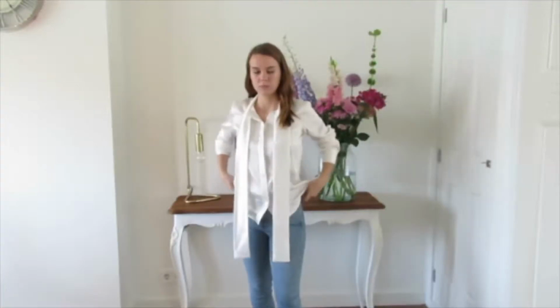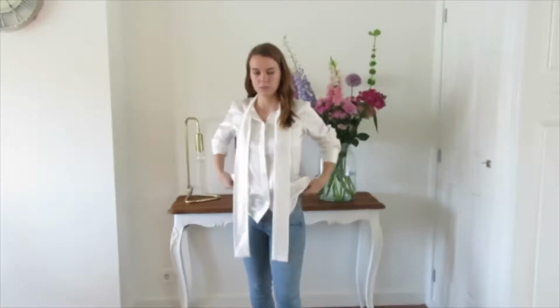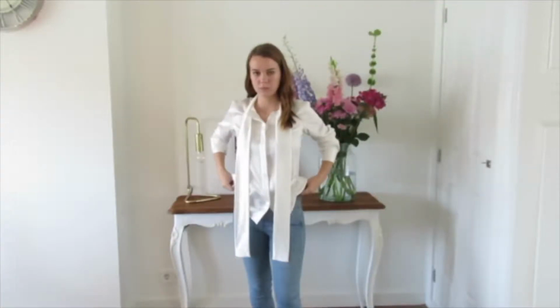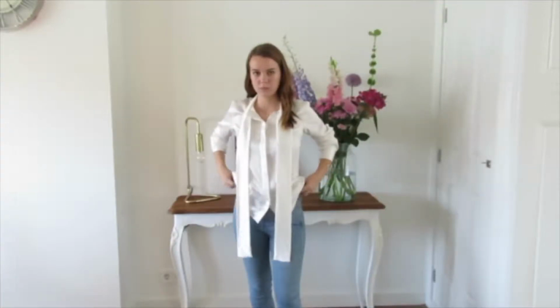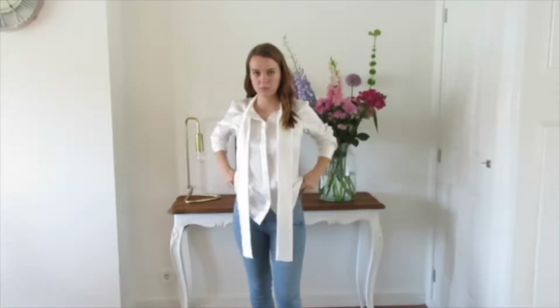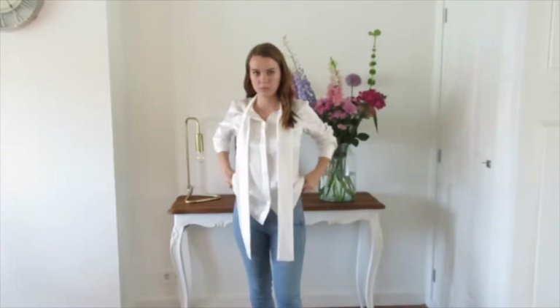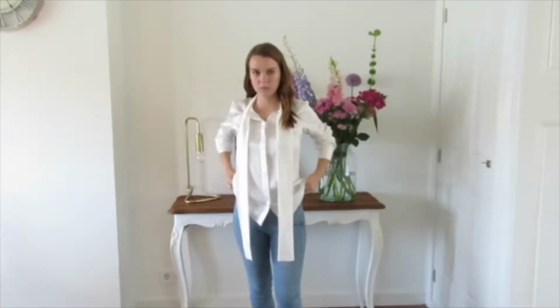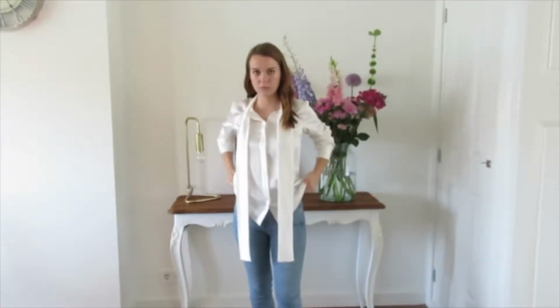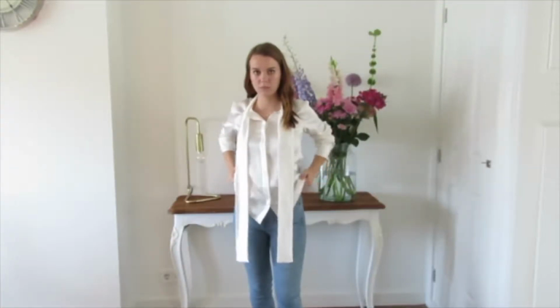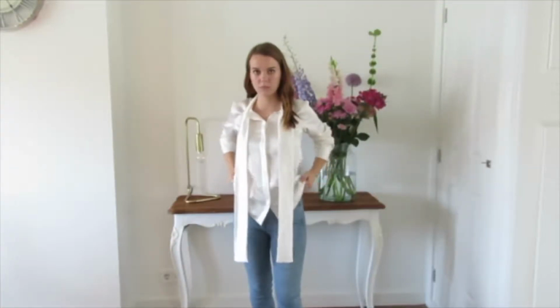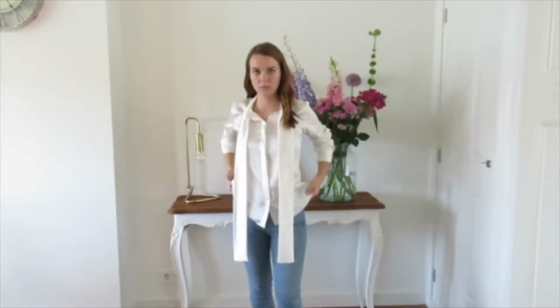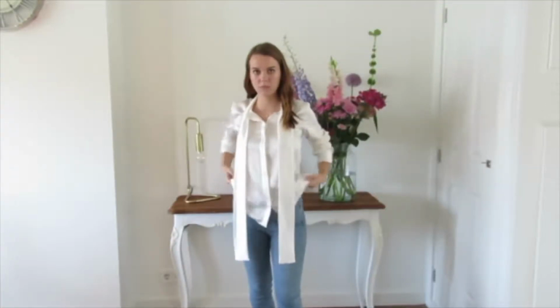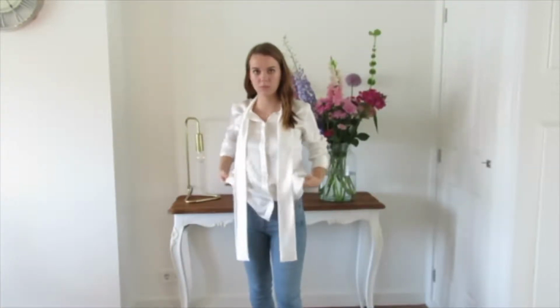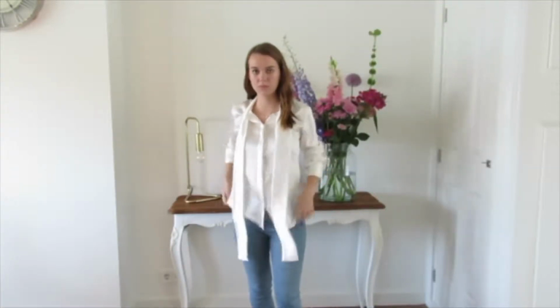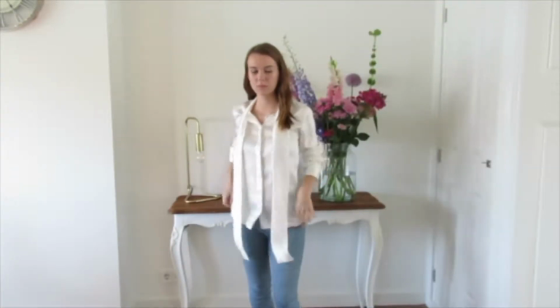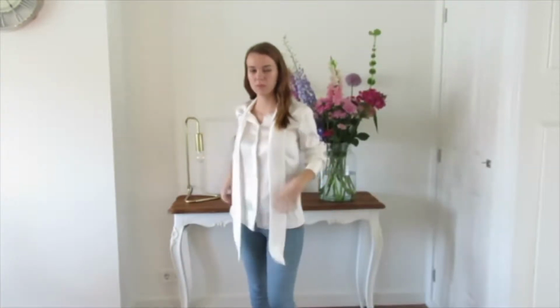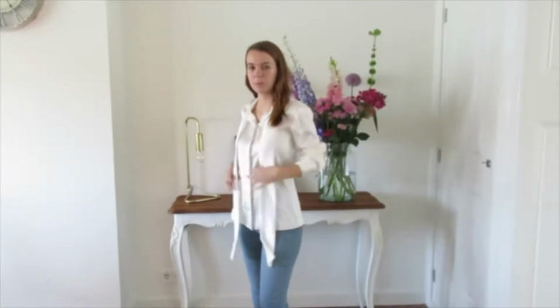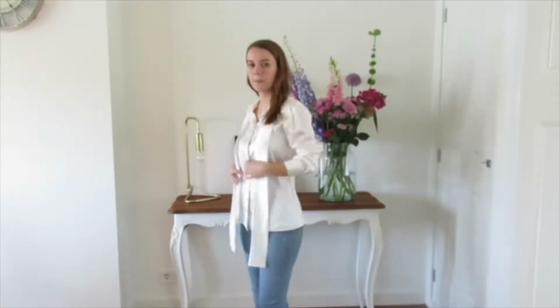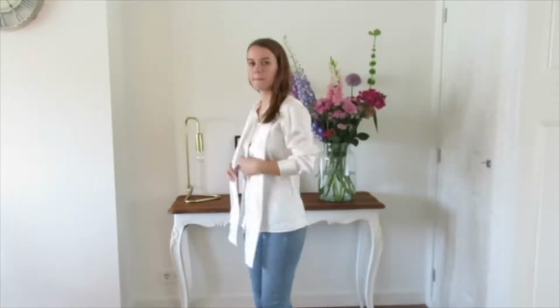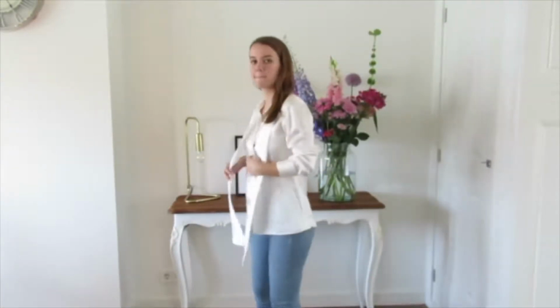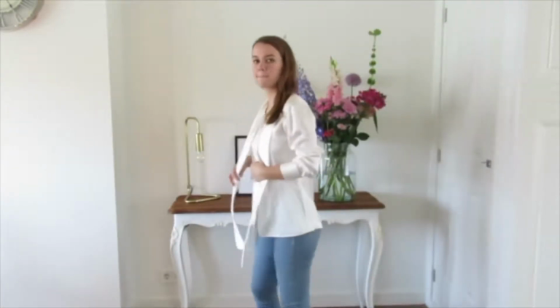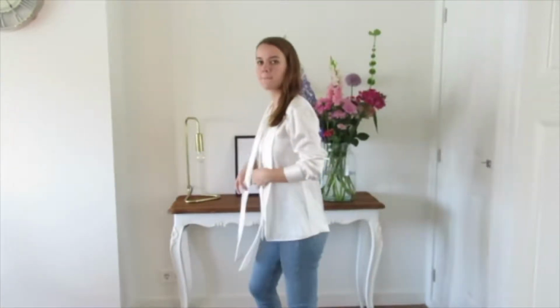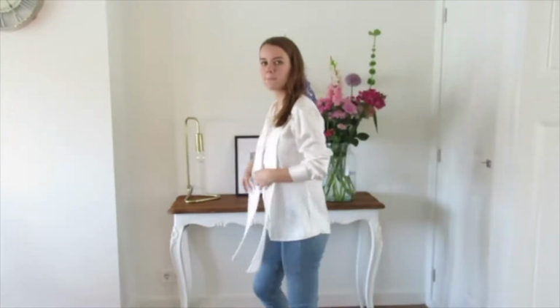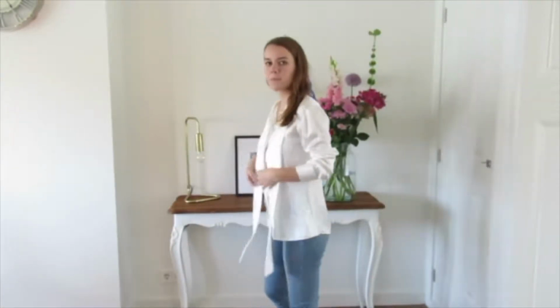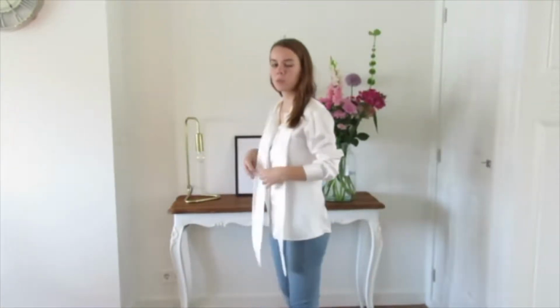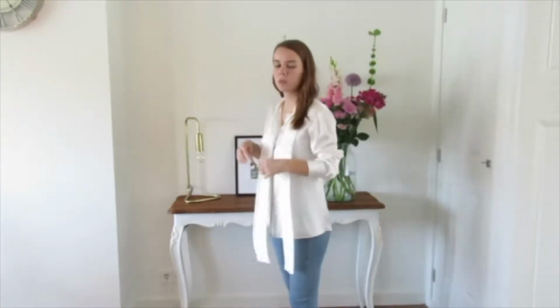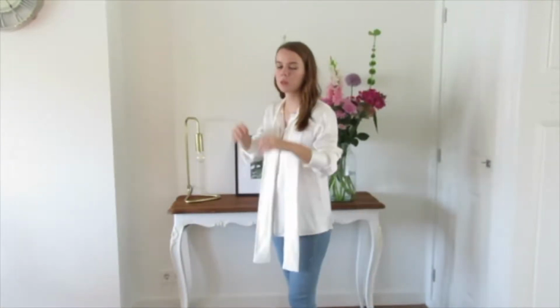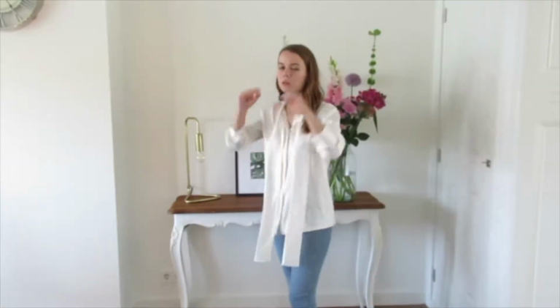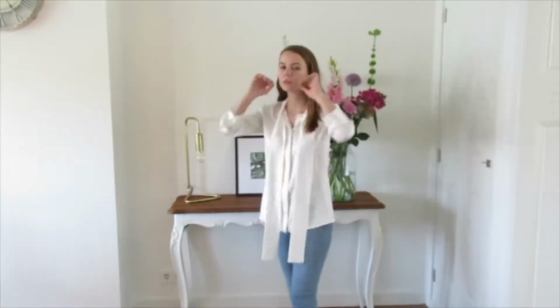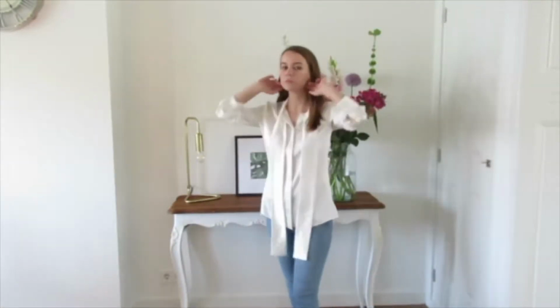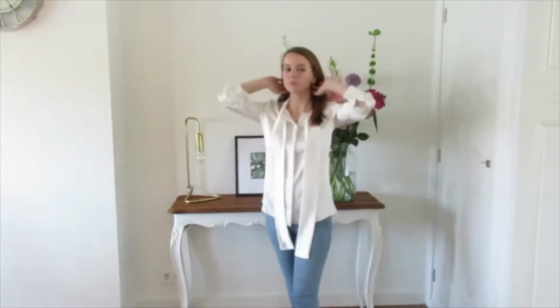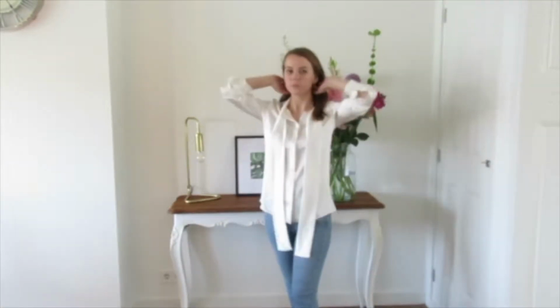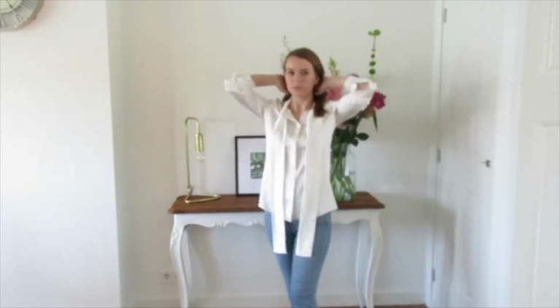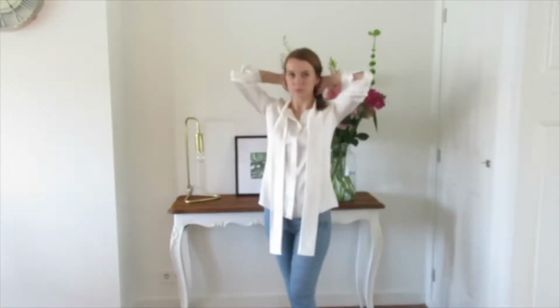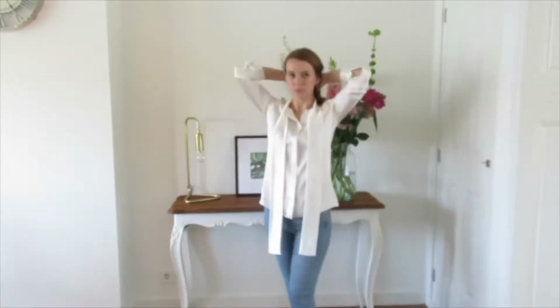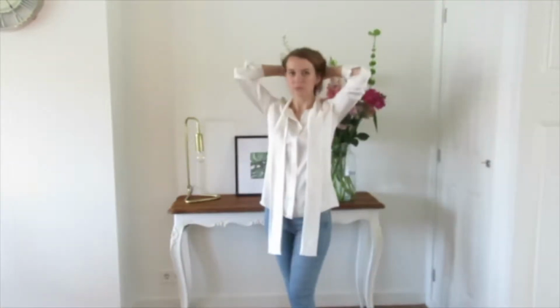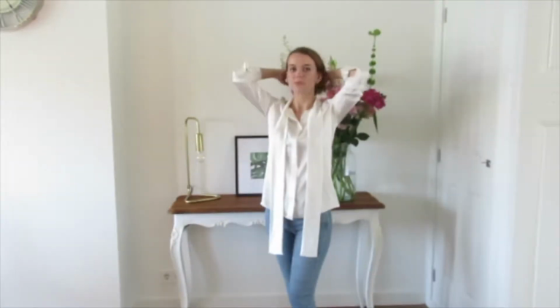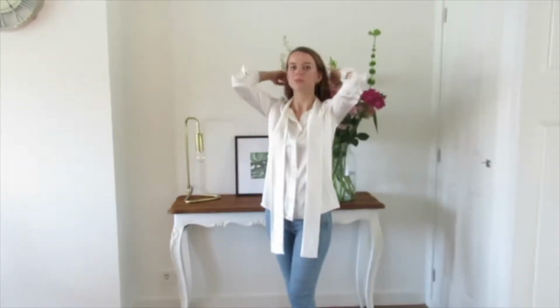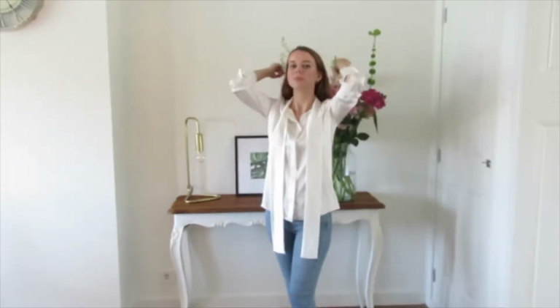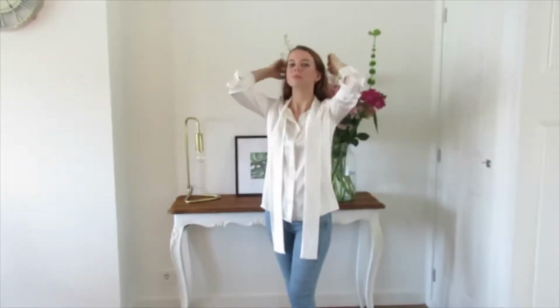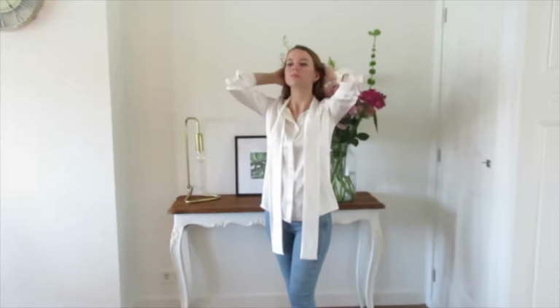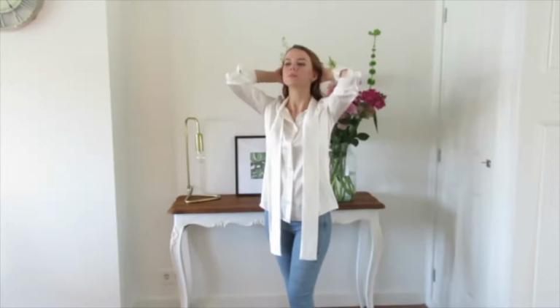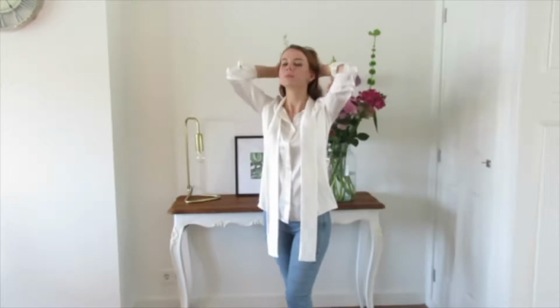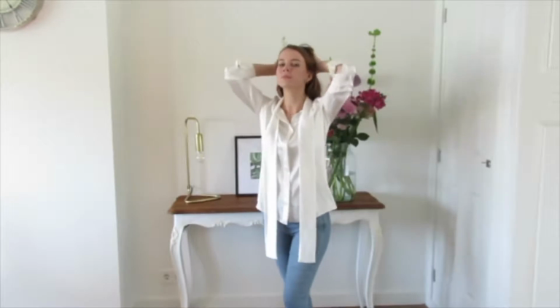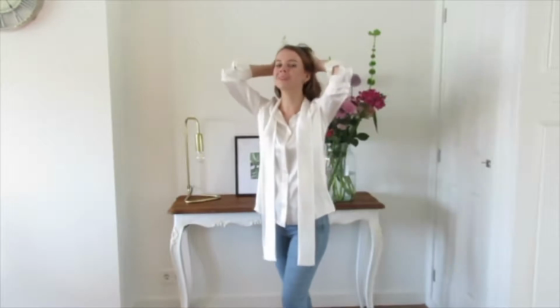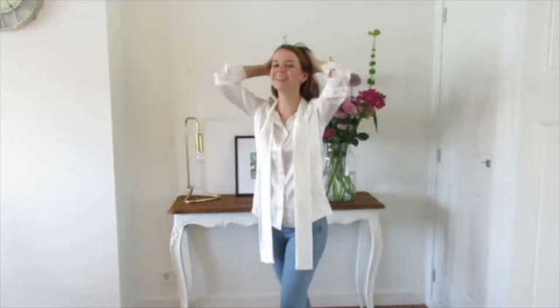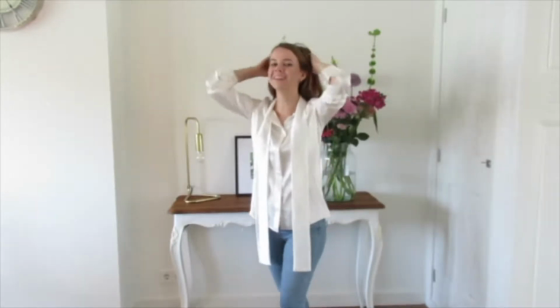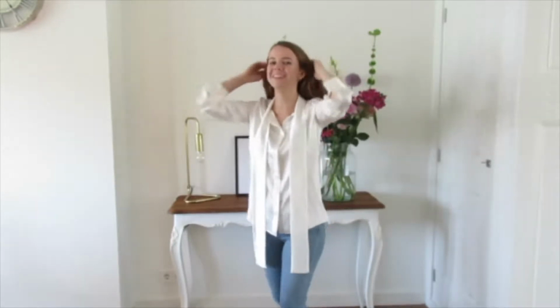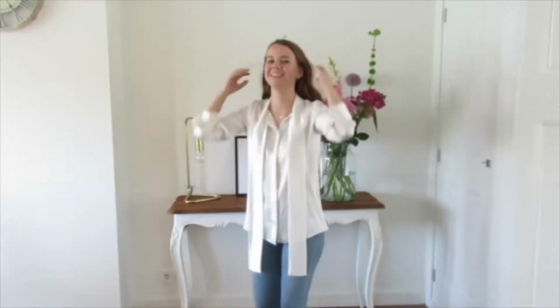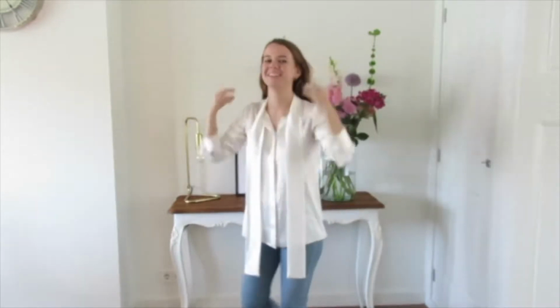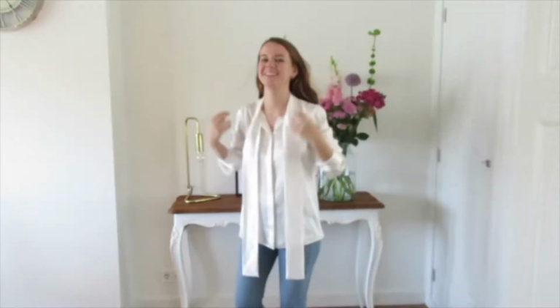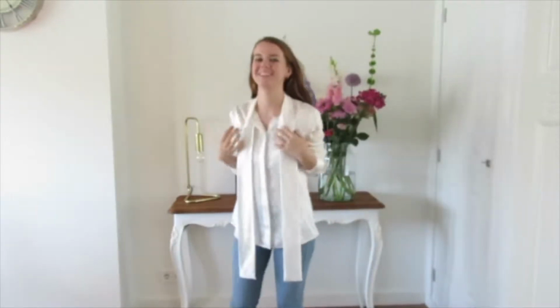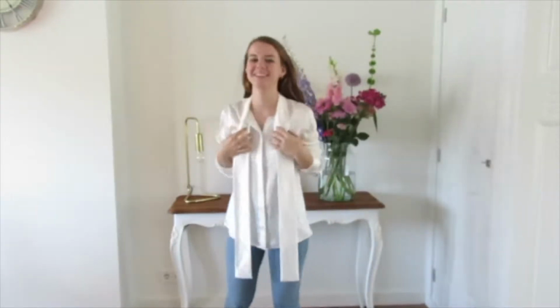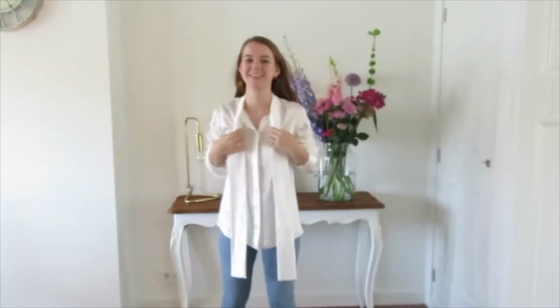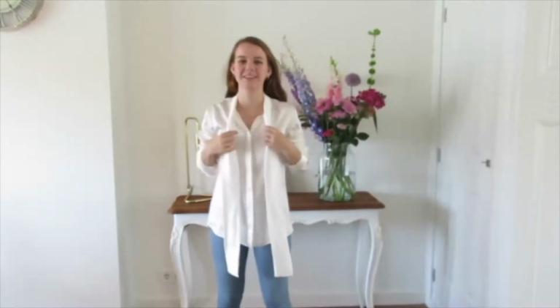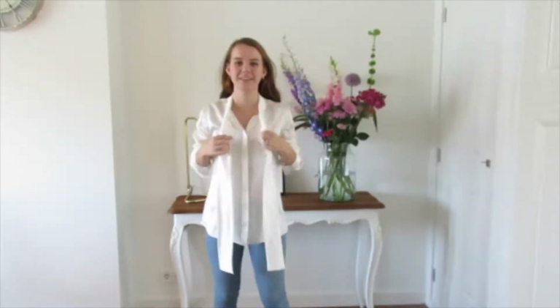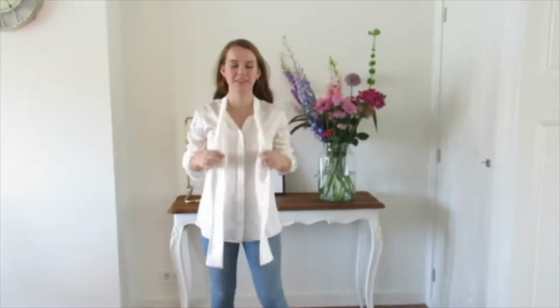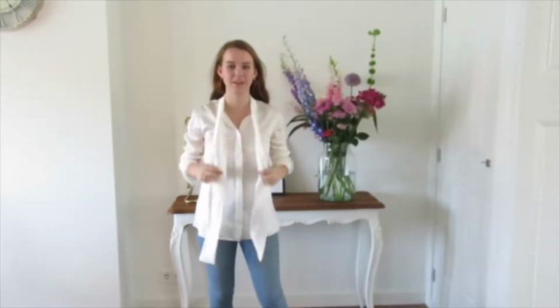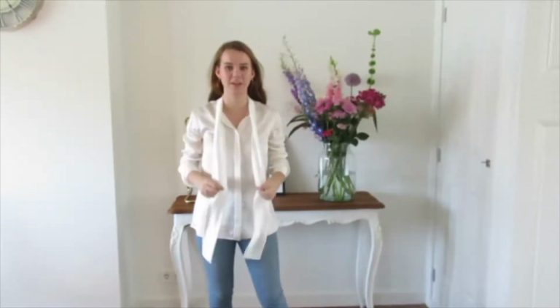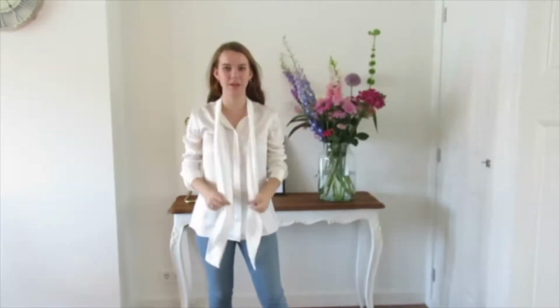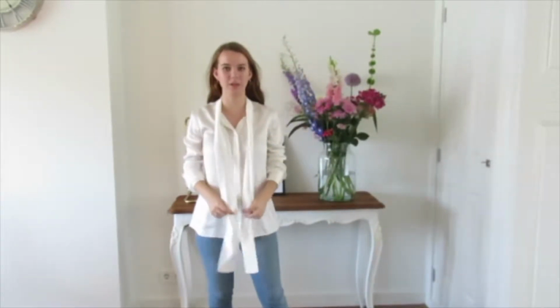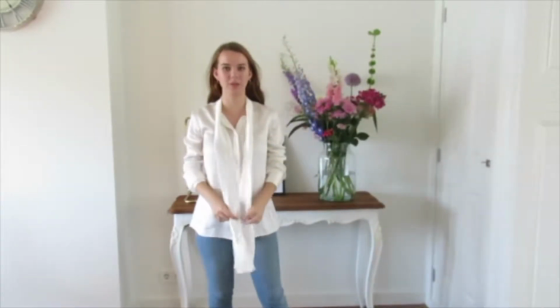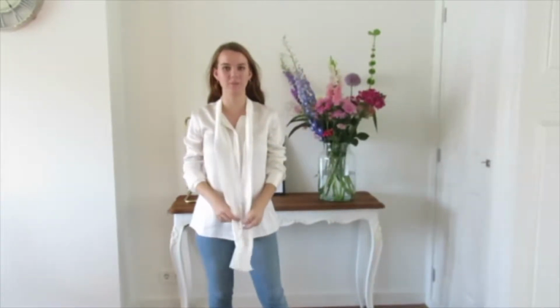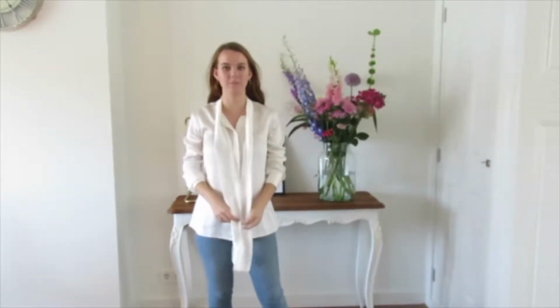Hi guys, welcome to our first ever Silk by Nancy video. In this video I'm going to show you four ways to style your bow blouse.